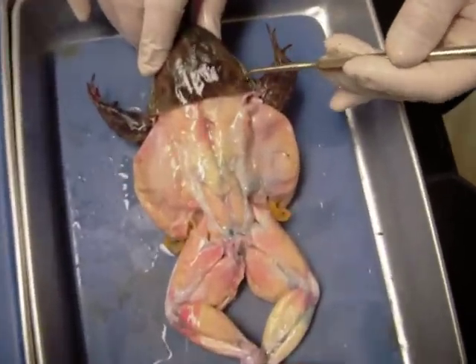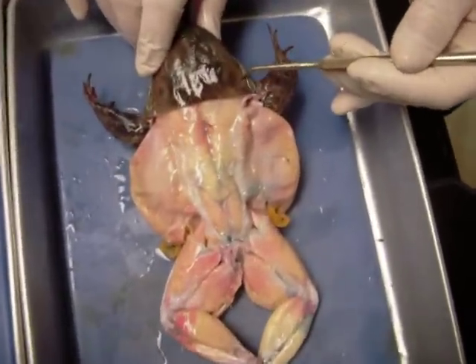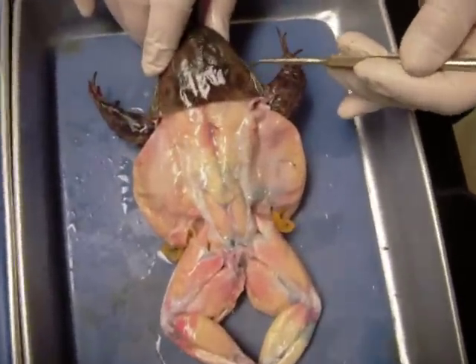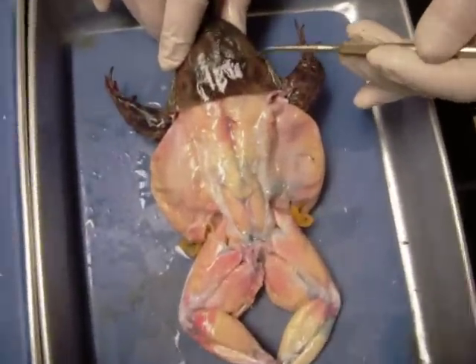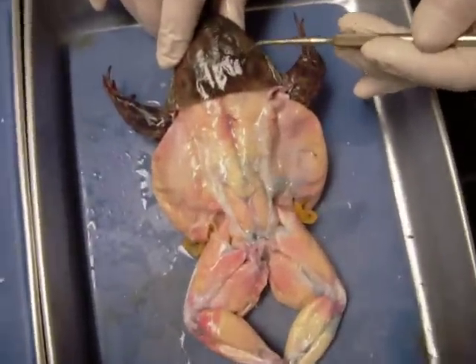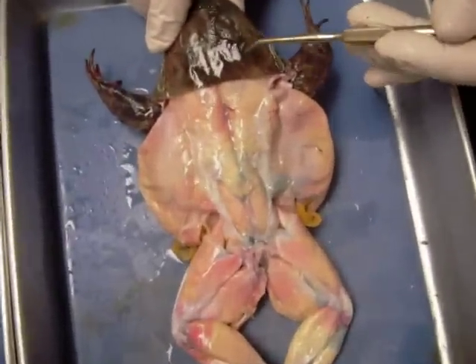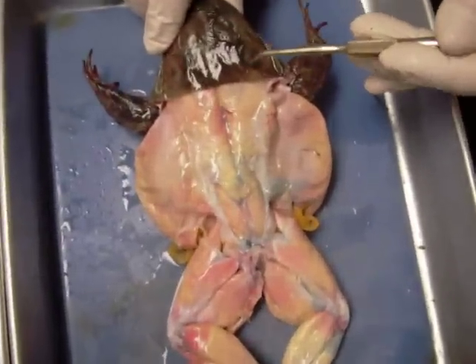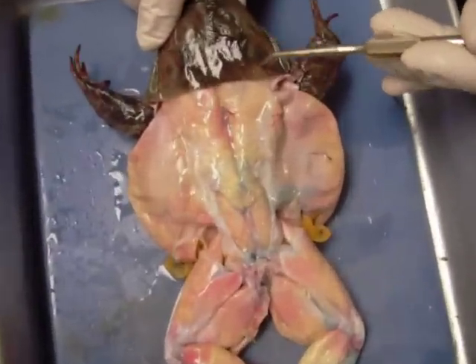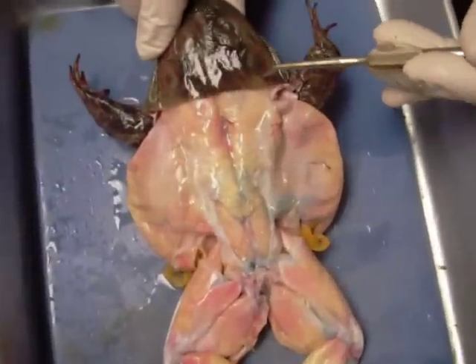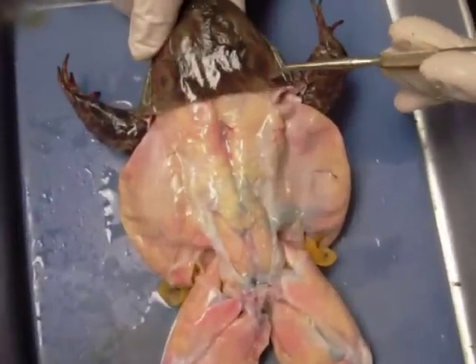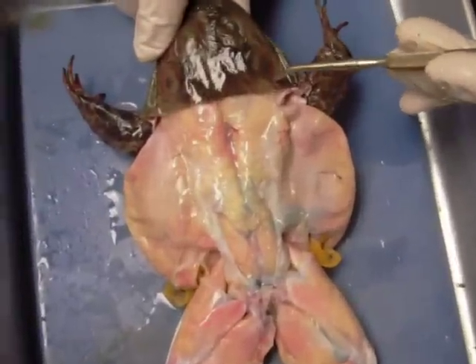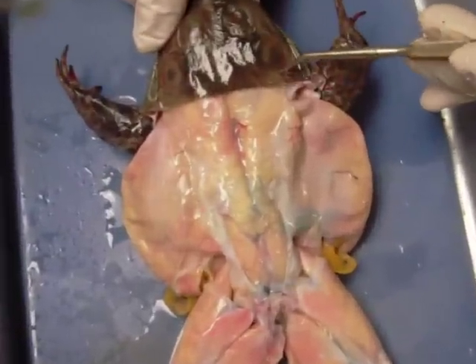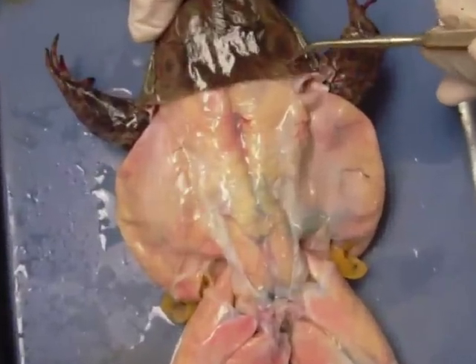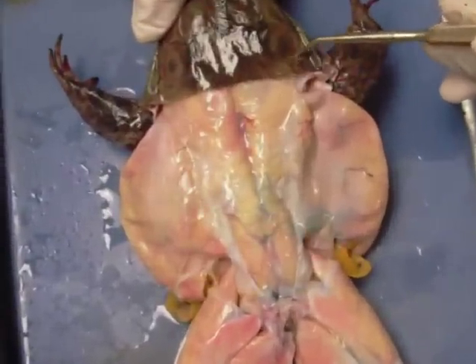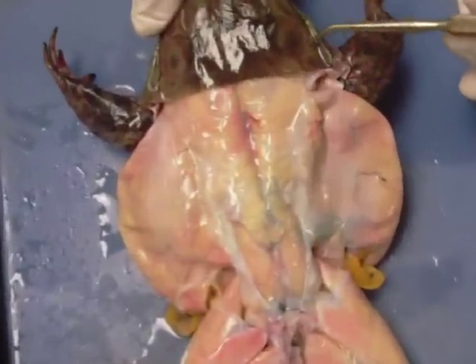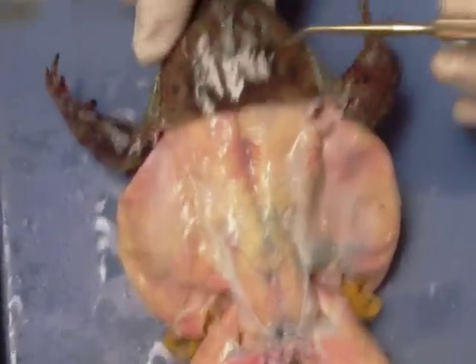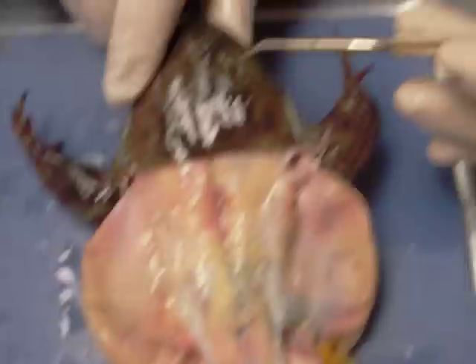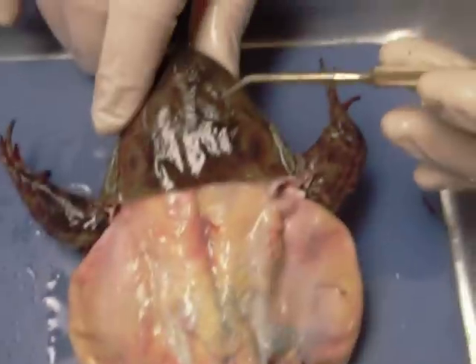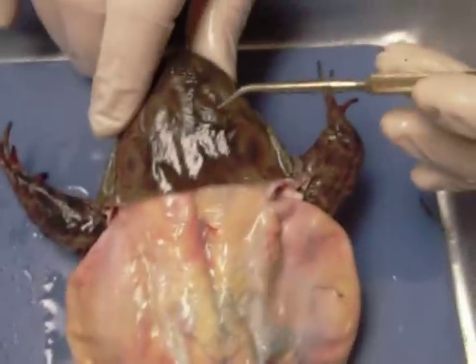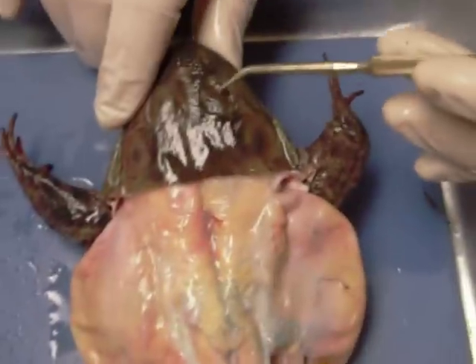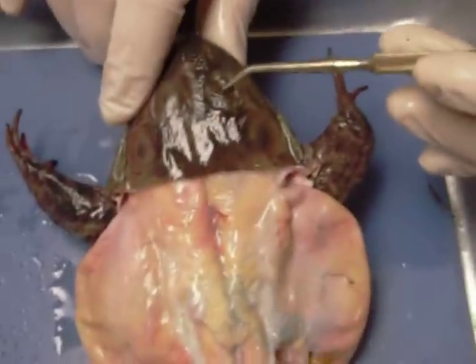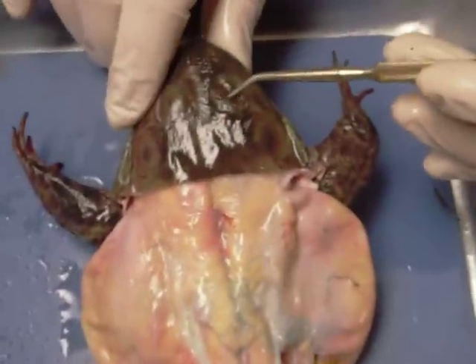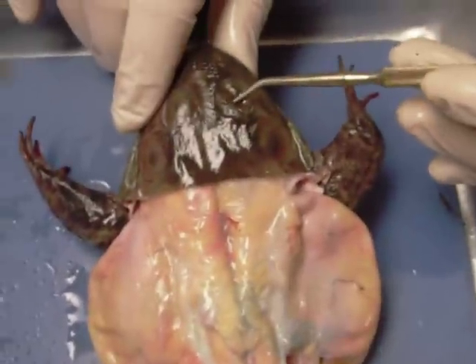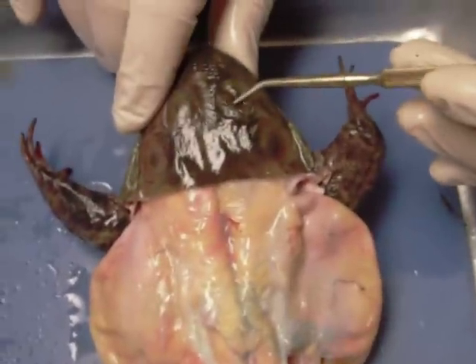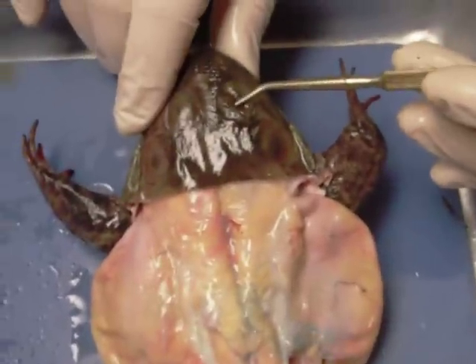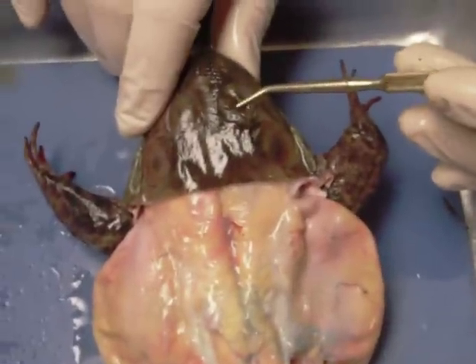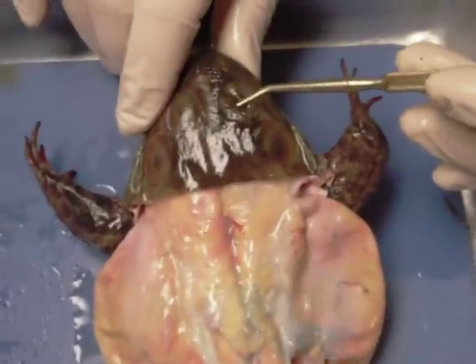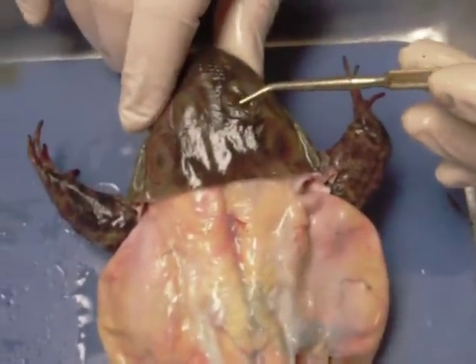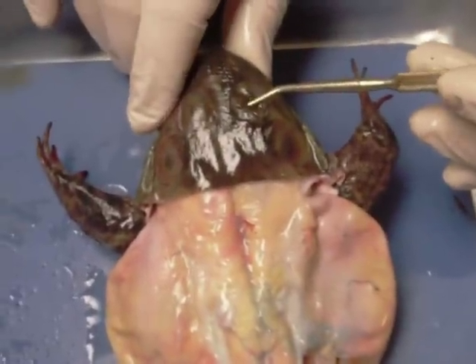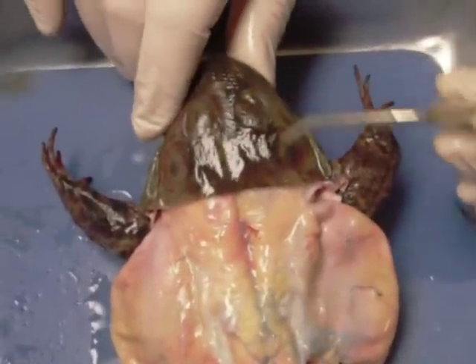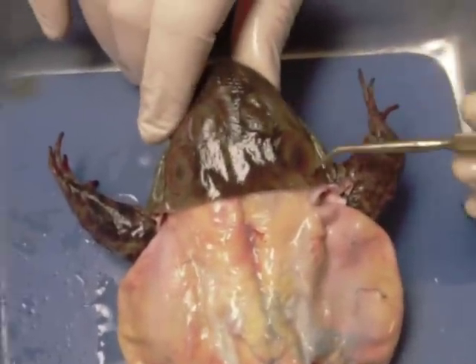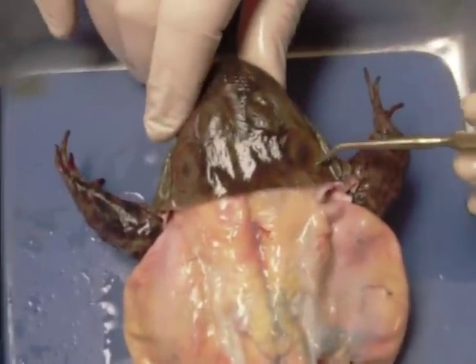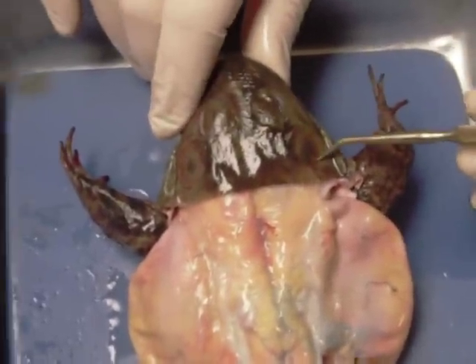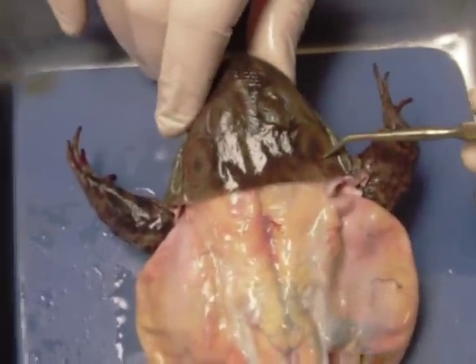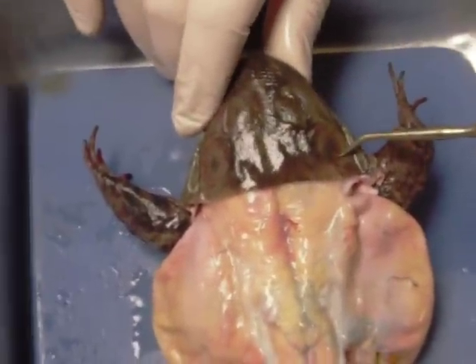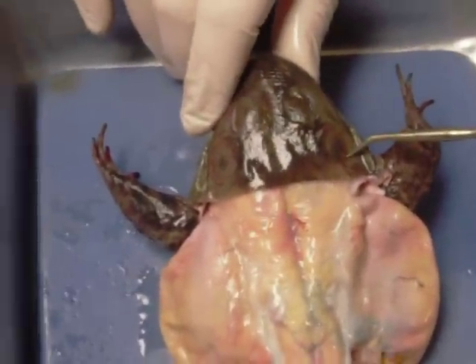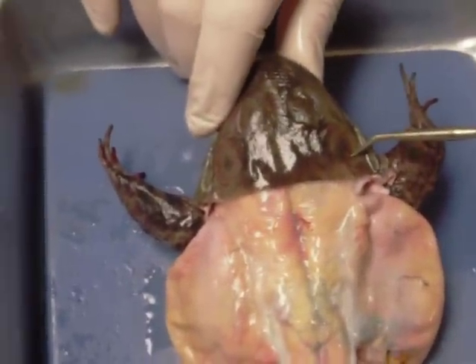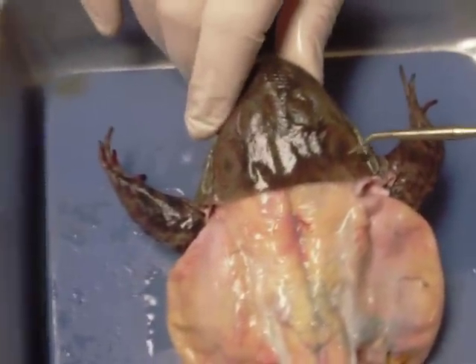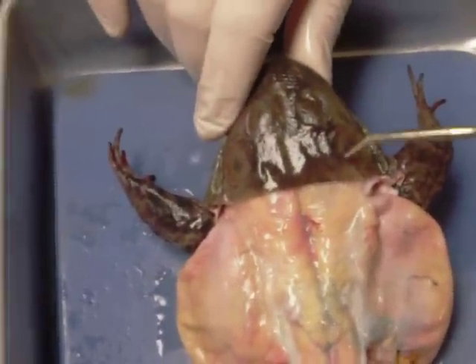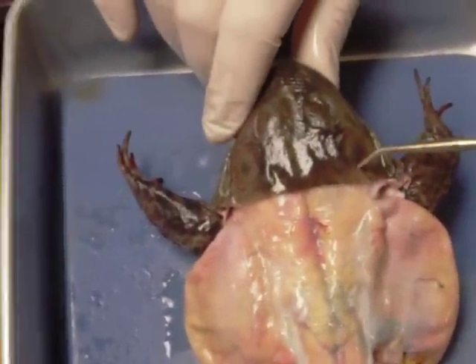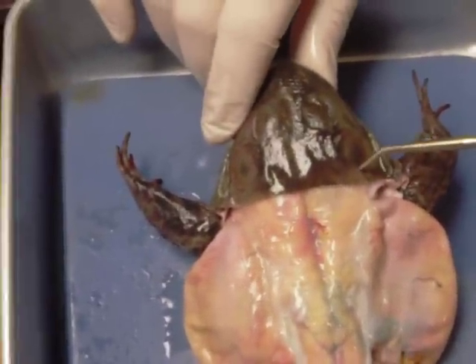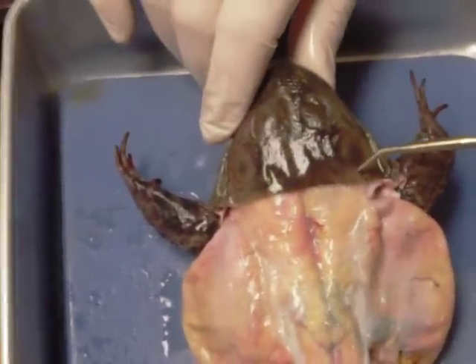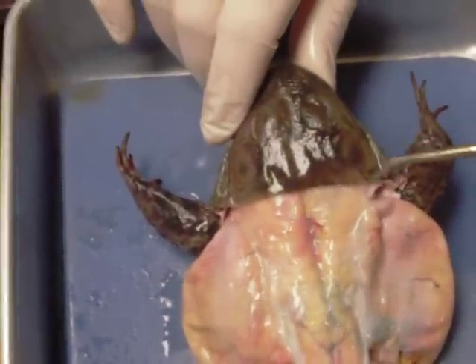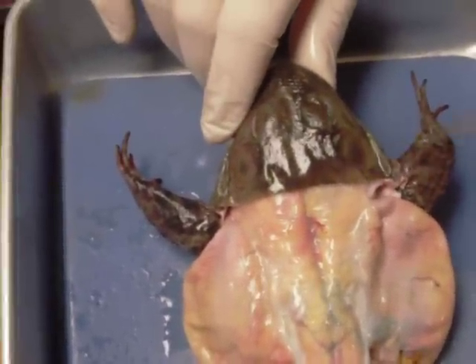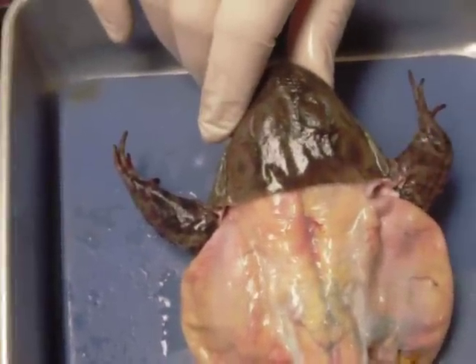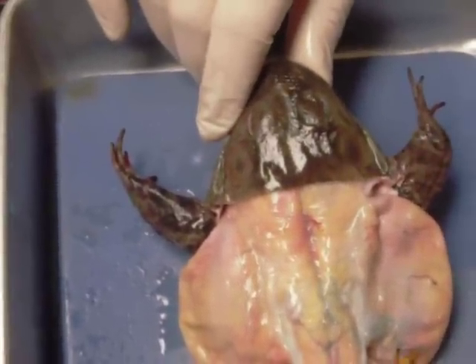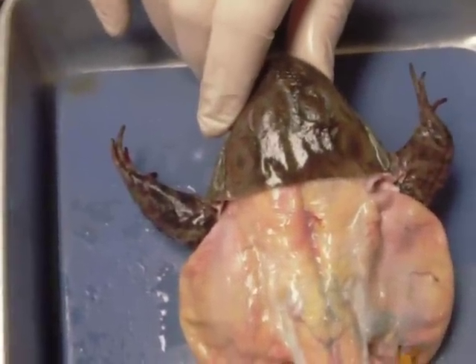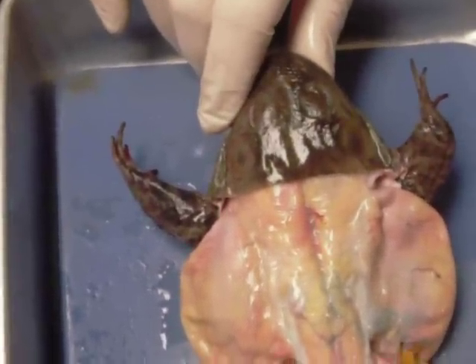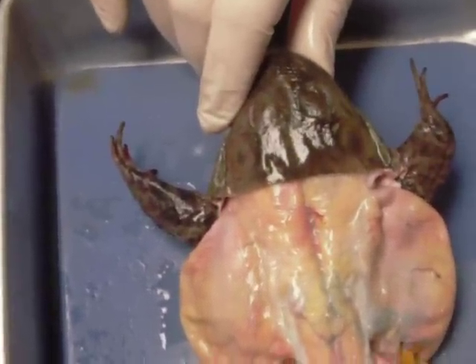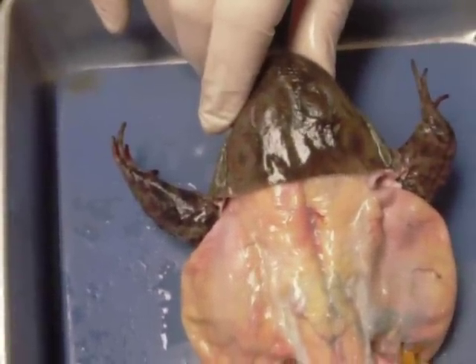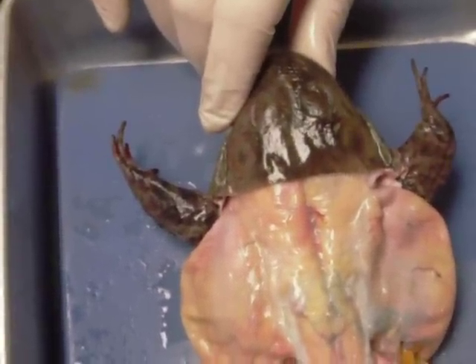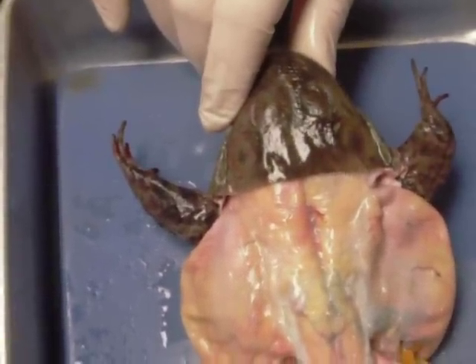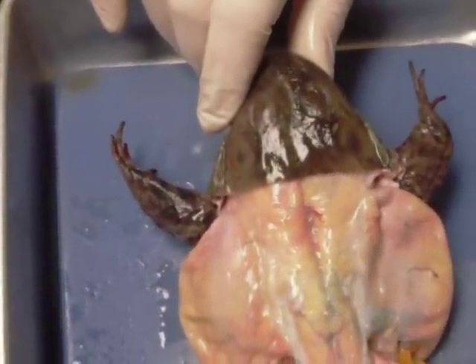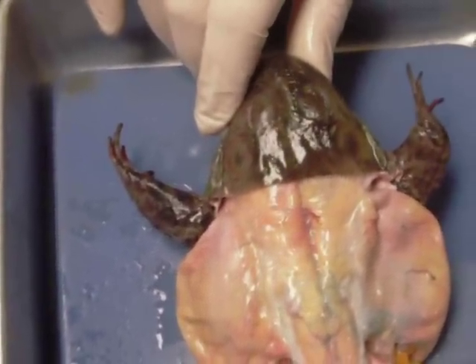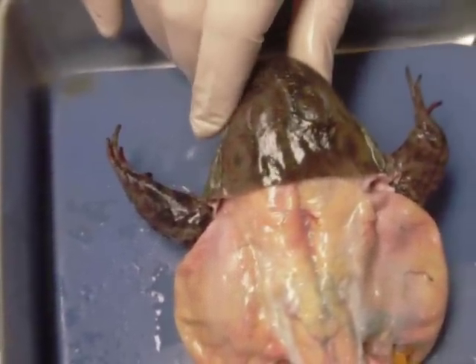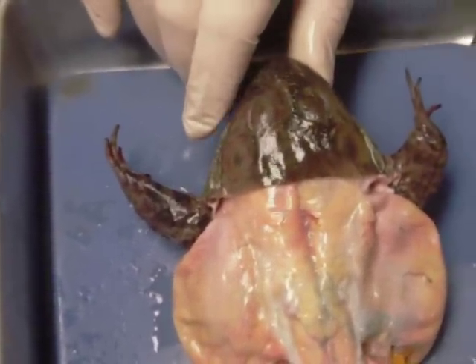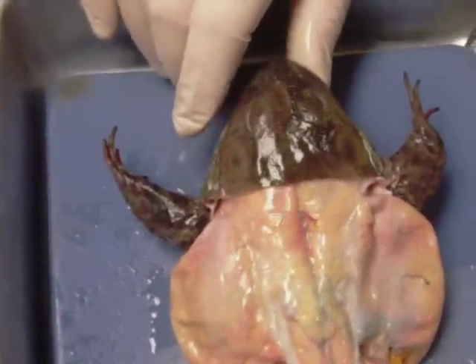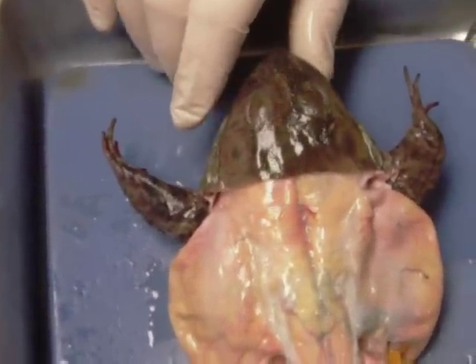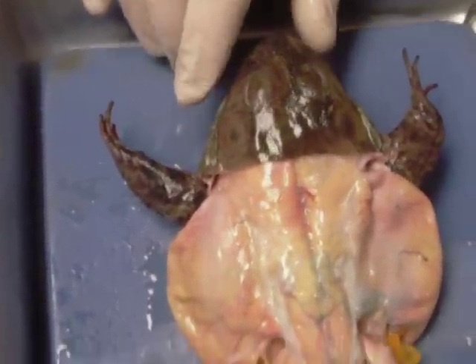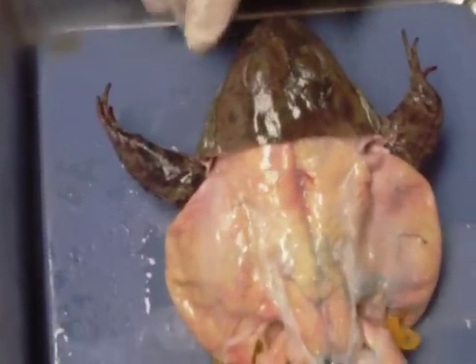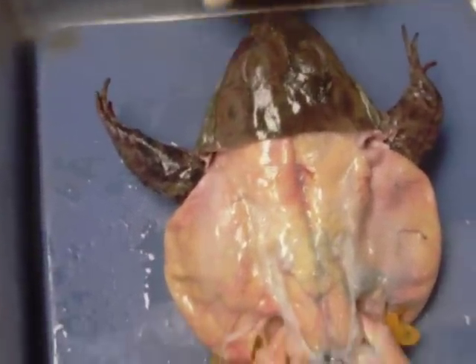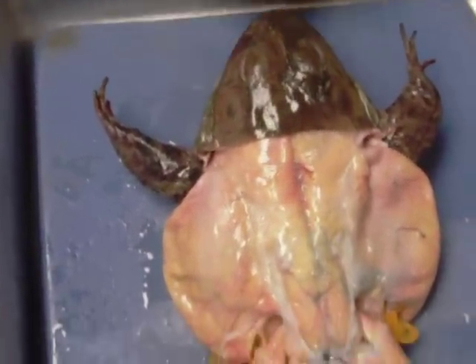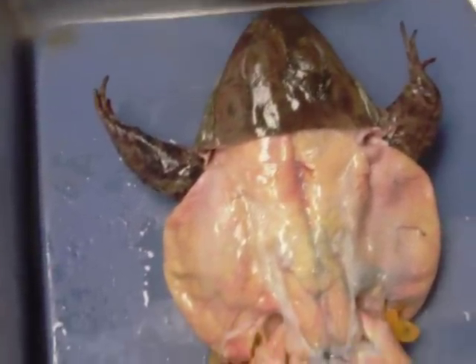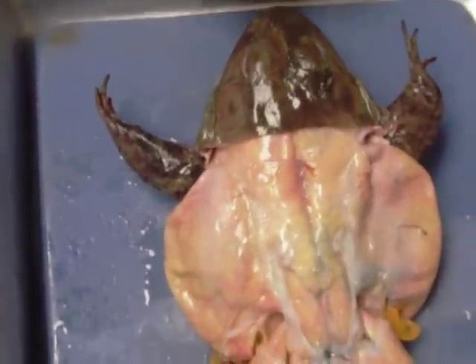You can tell it's a male superficially by the size of the tympanum. Here we have the eye, and here we have the tympanum. If the tympanum is bigger than the eye, odds are you've got a male.